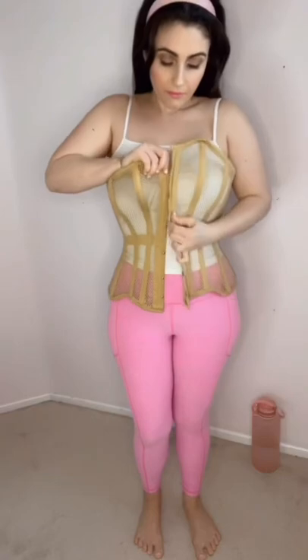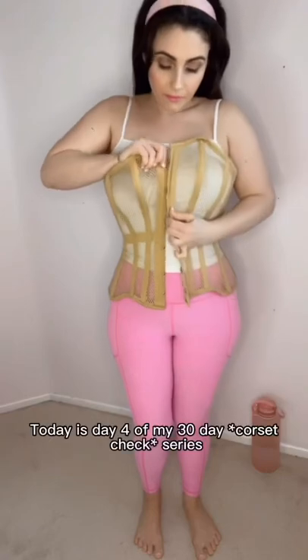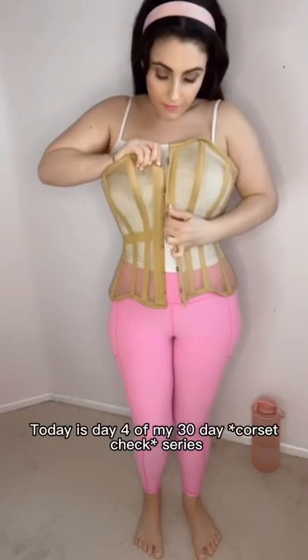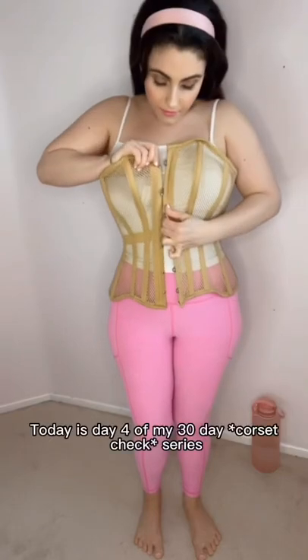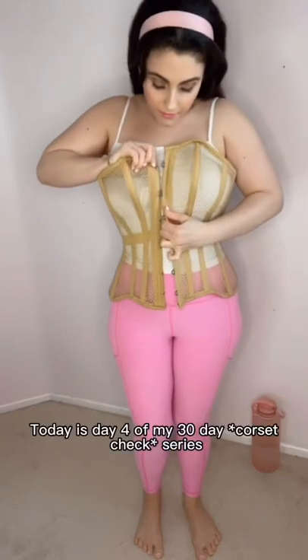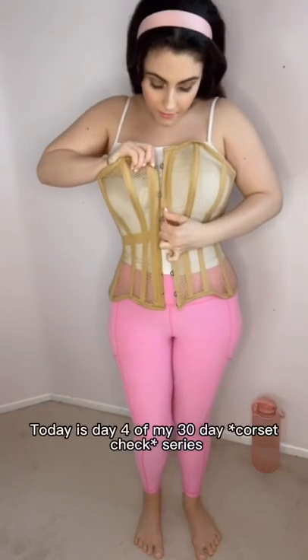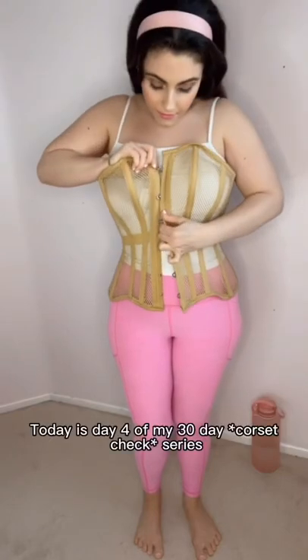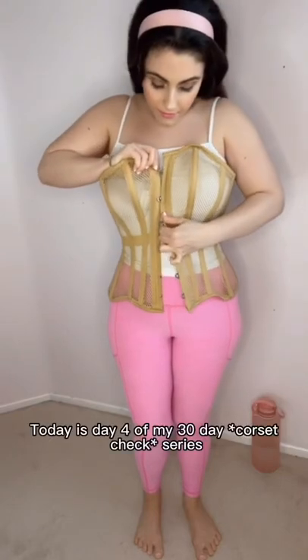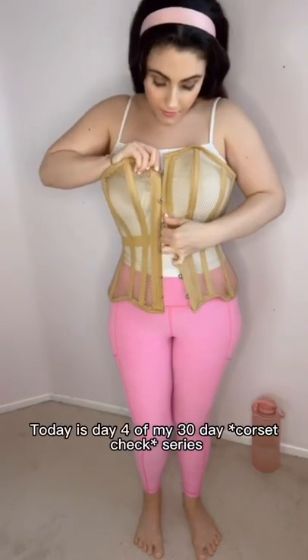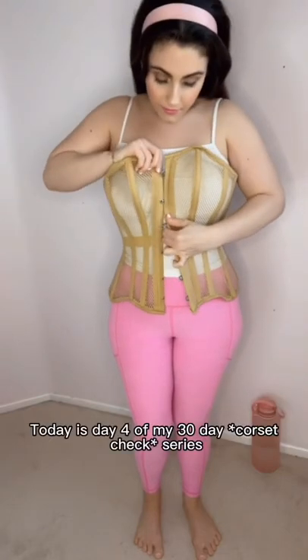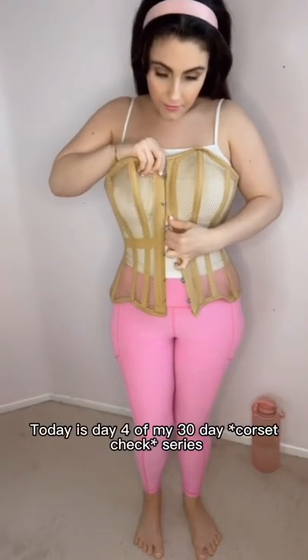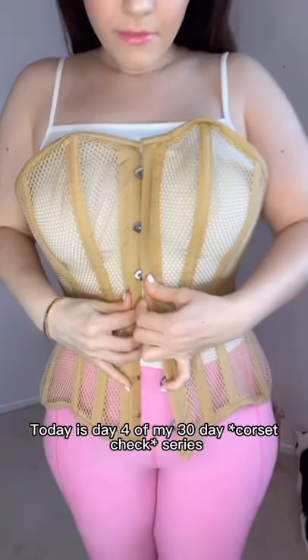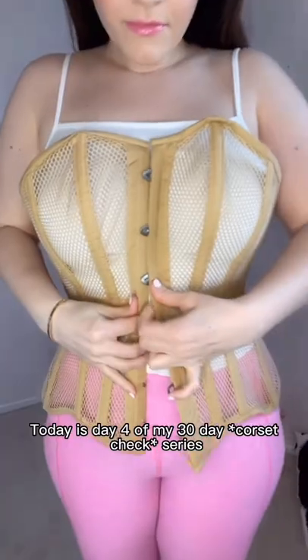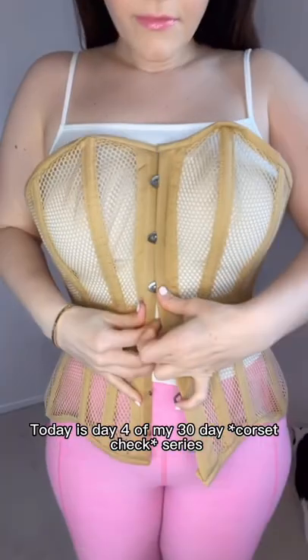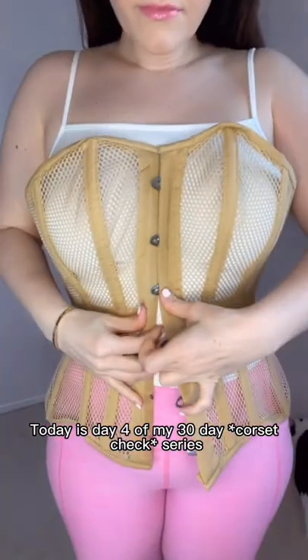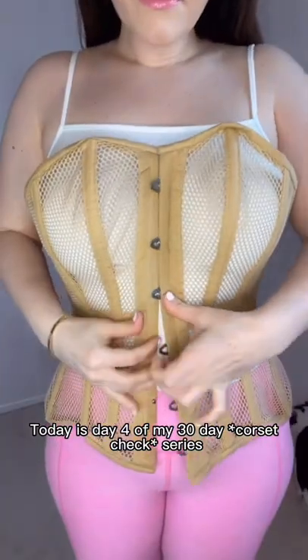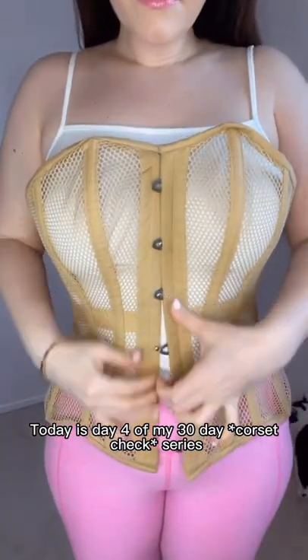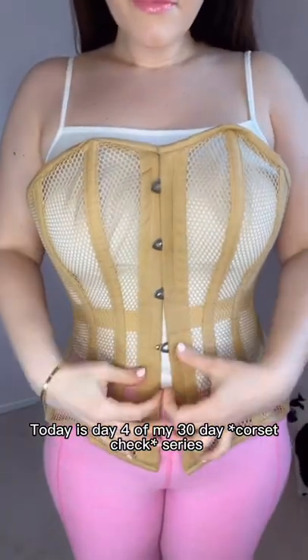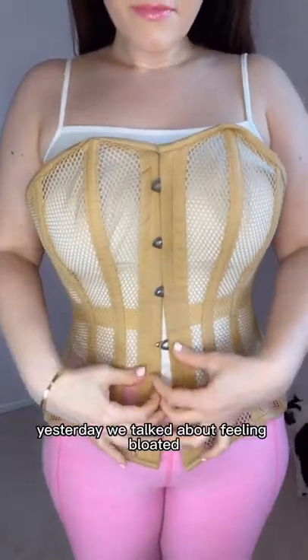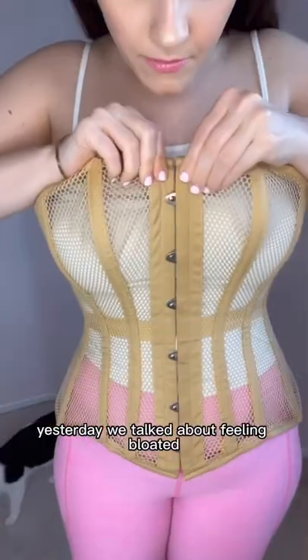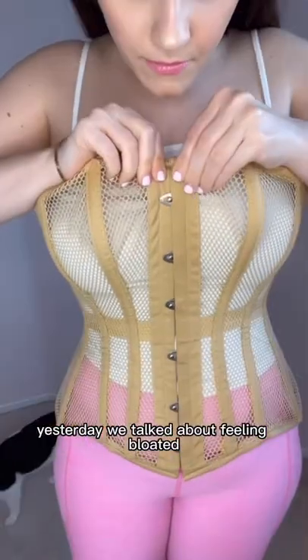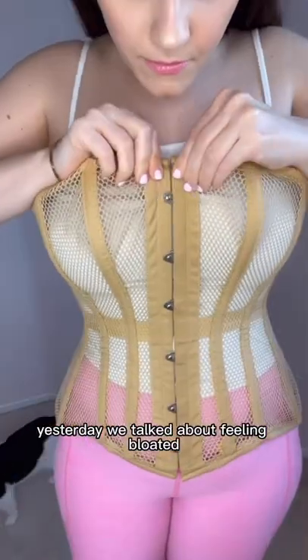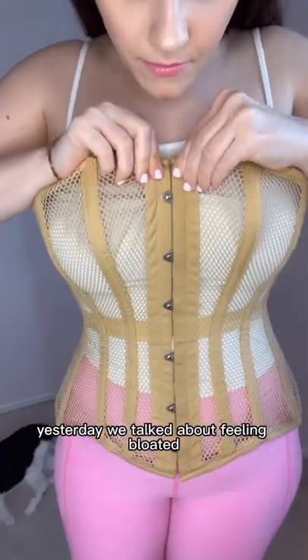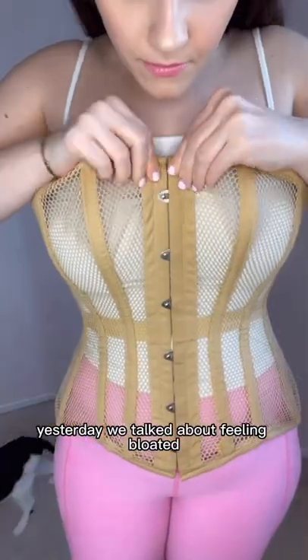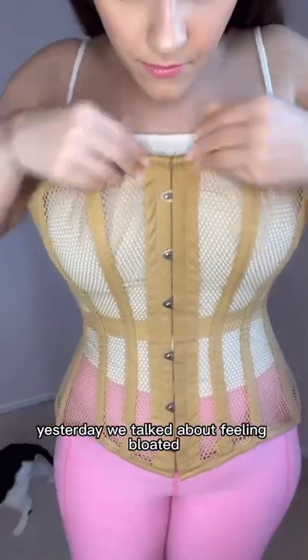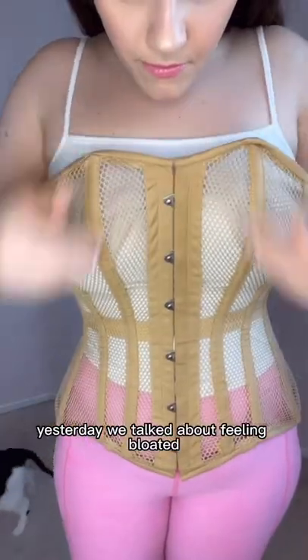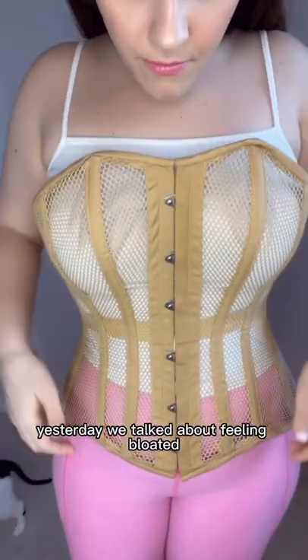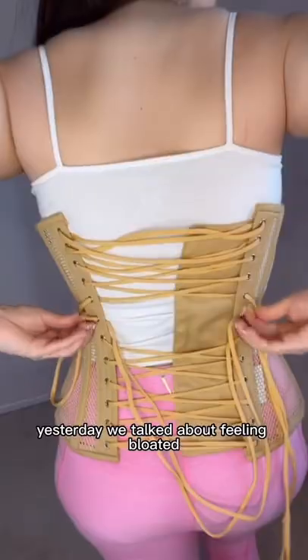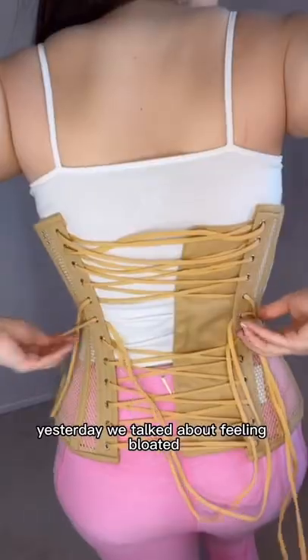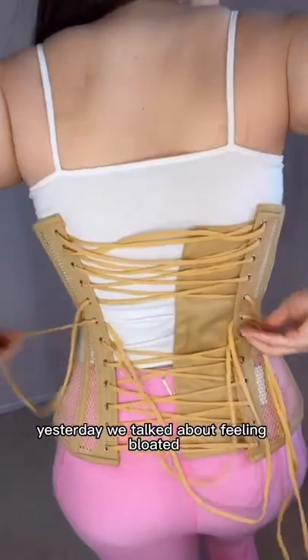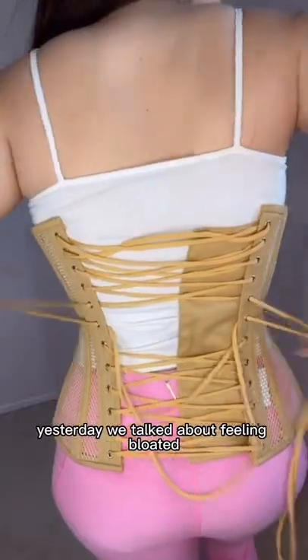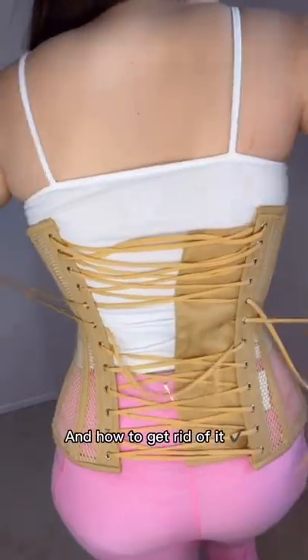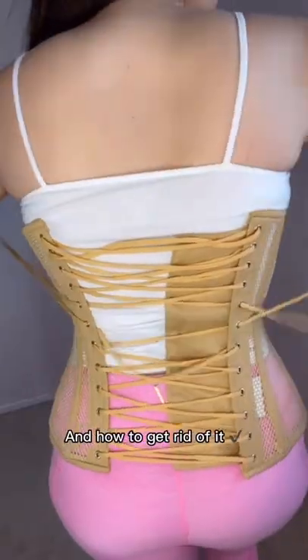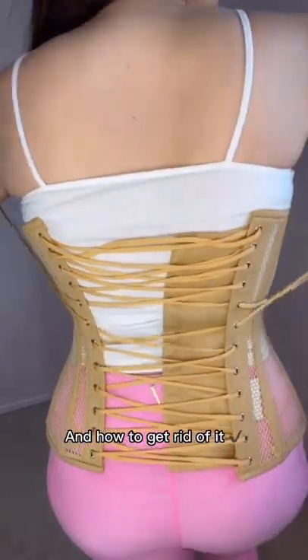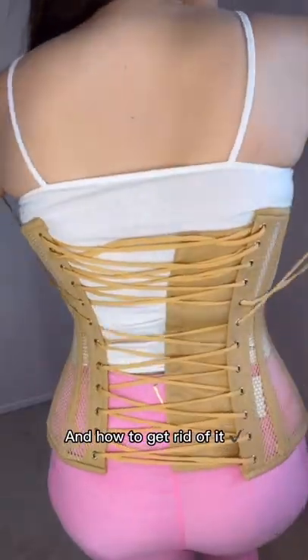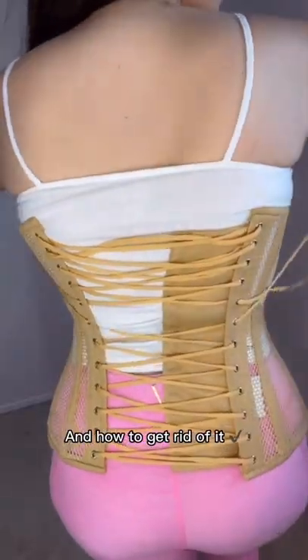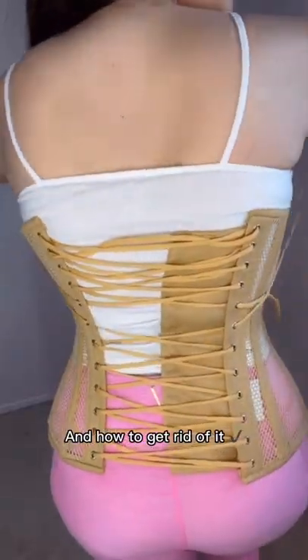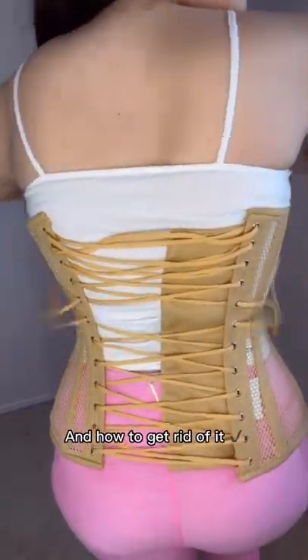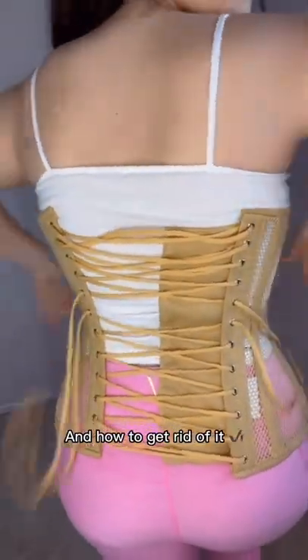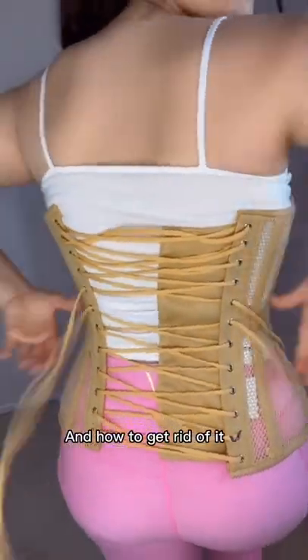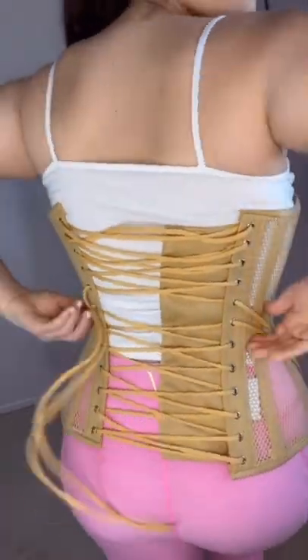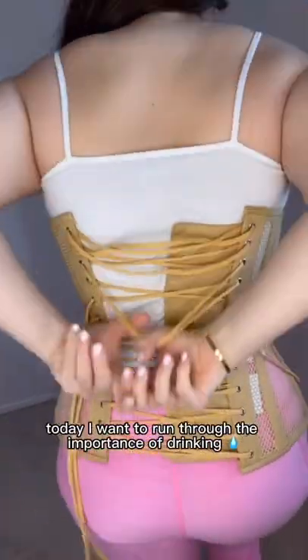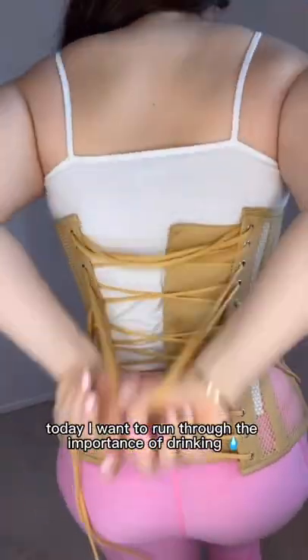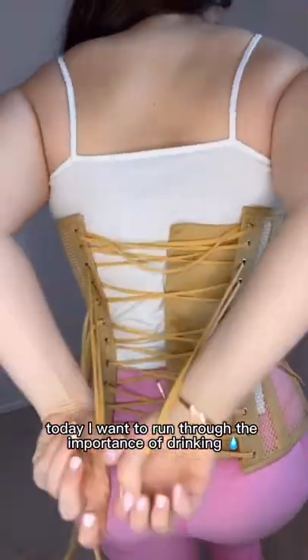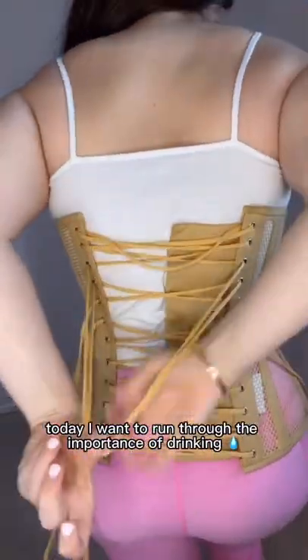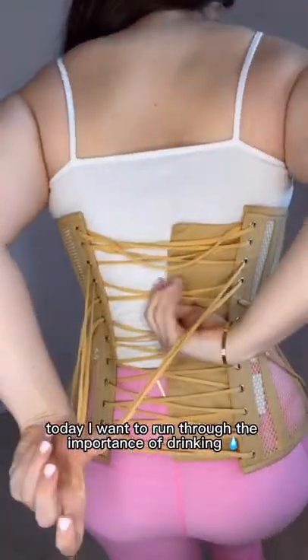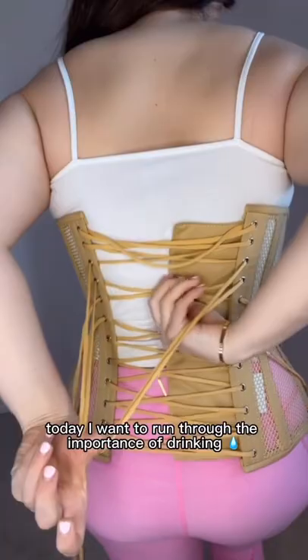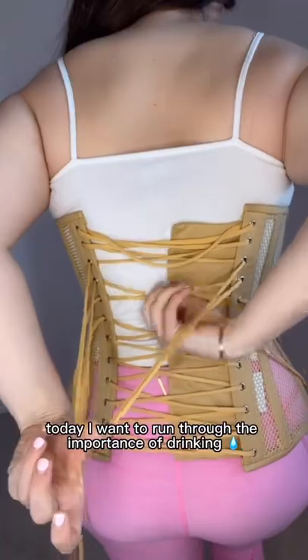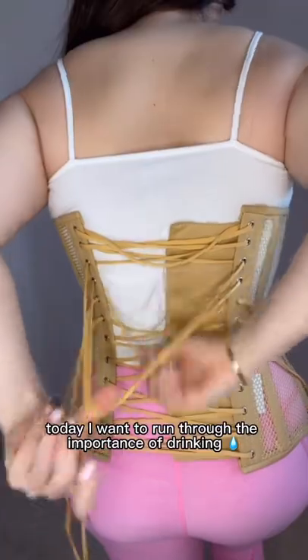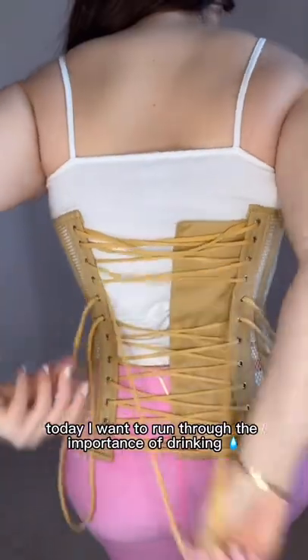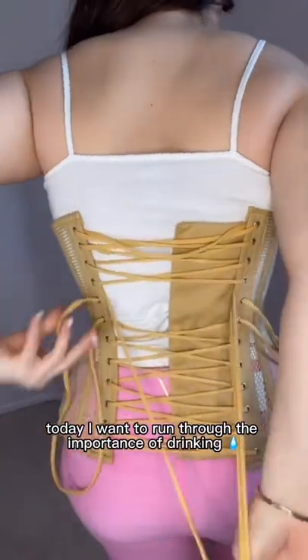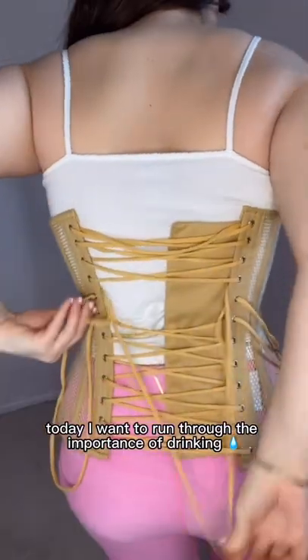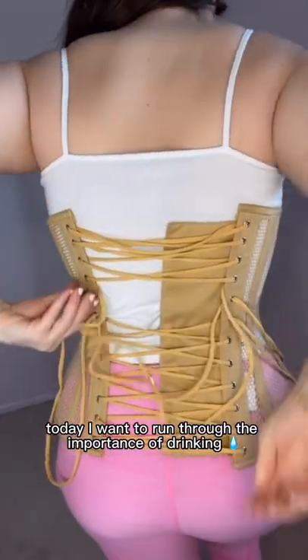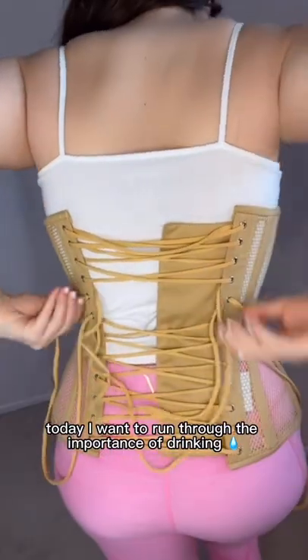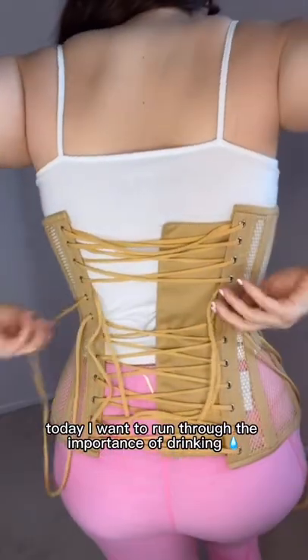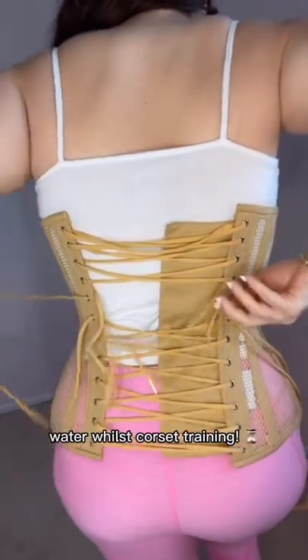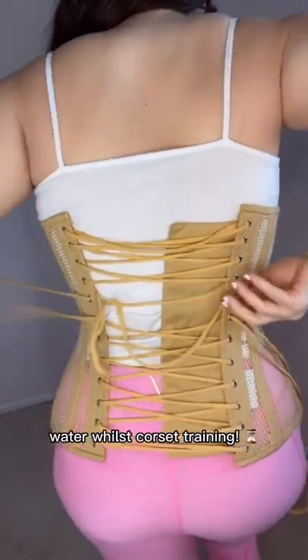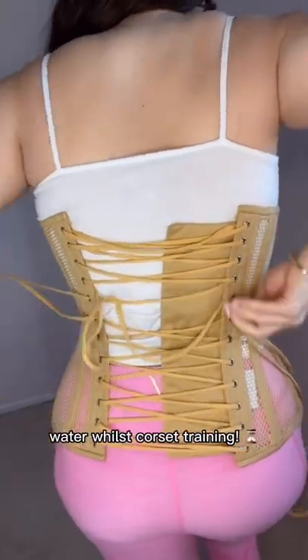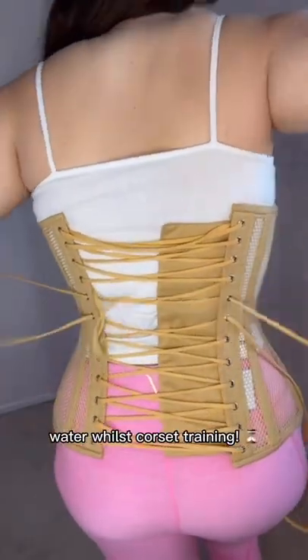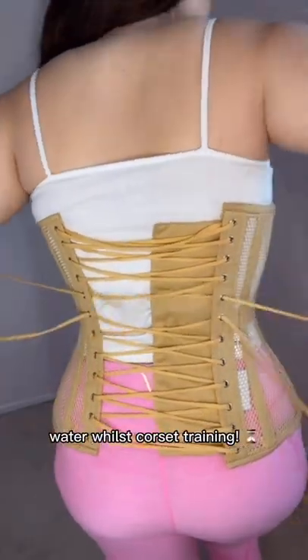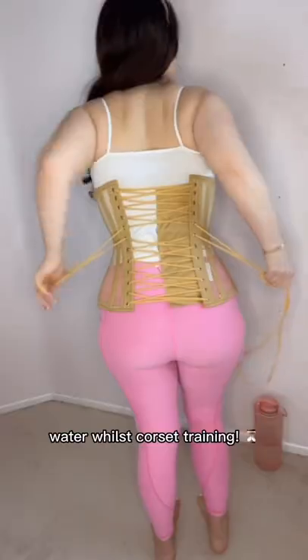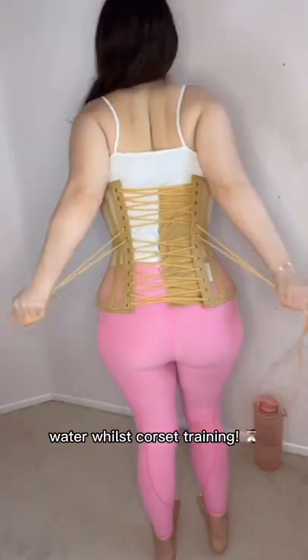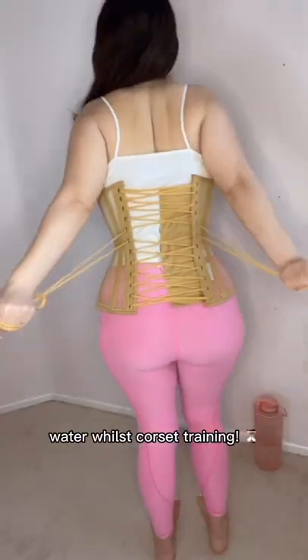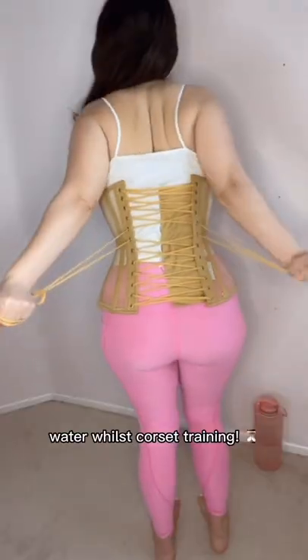Today is day four of my 30-day corset check series. Yesterday we talked about feeling bloated and how to get rid of it. Today I want to run through the importance of drinking water whilst corset training.